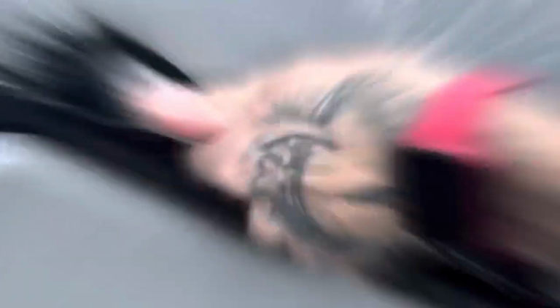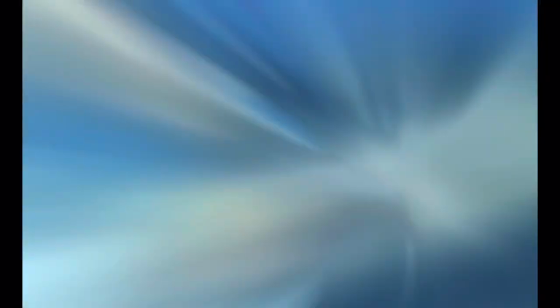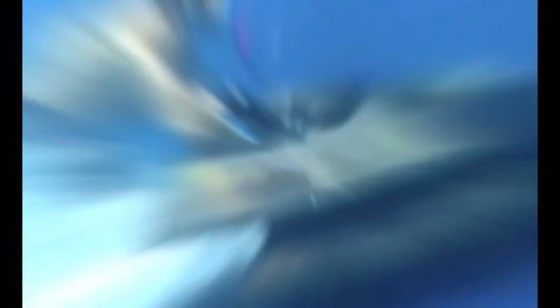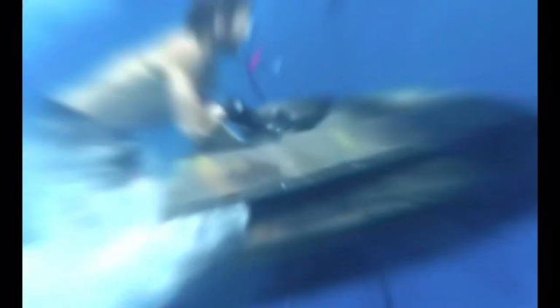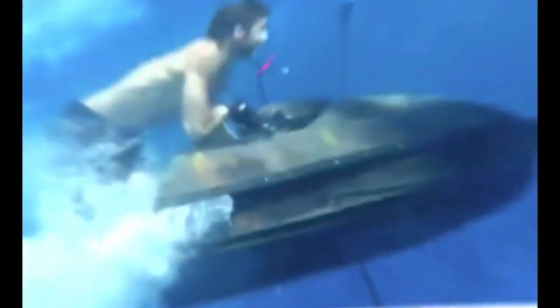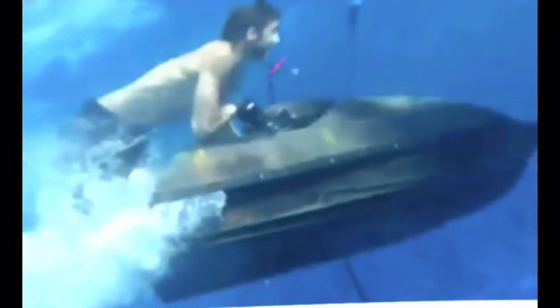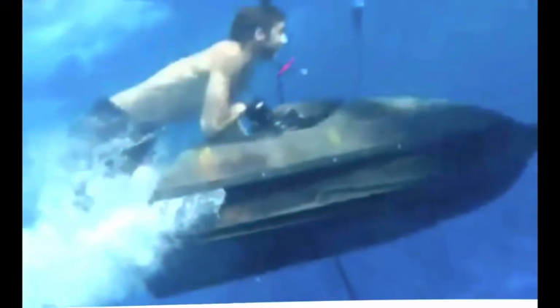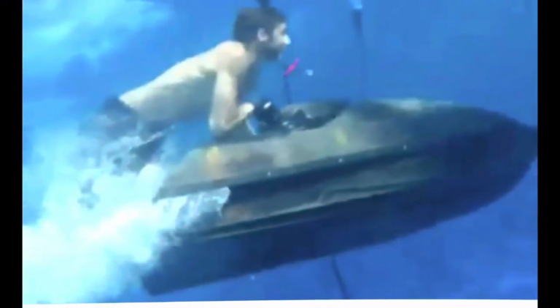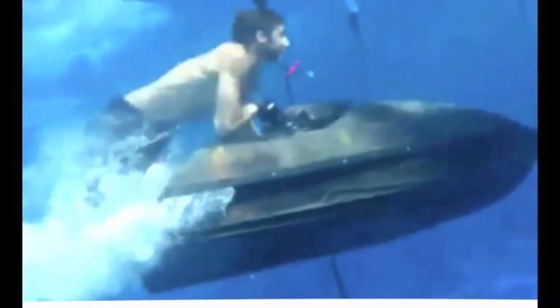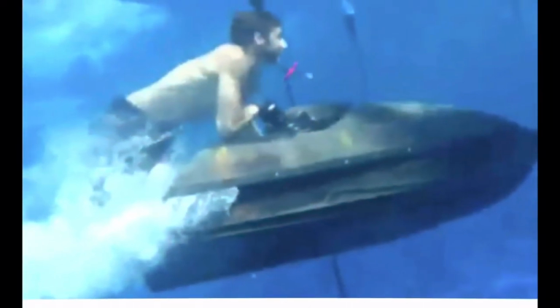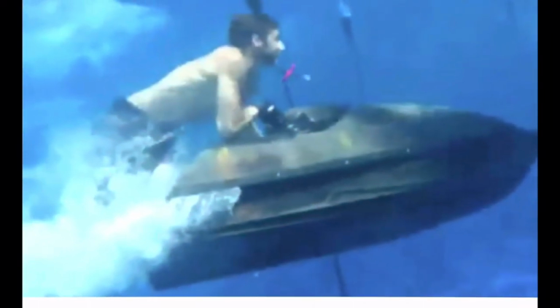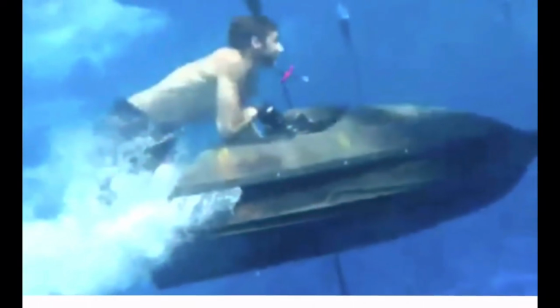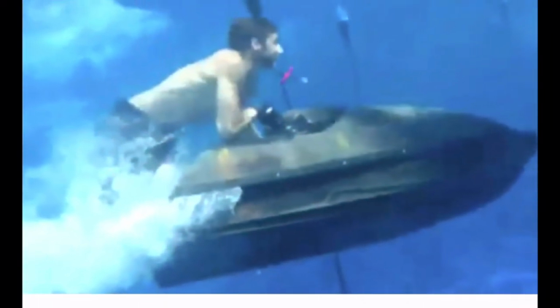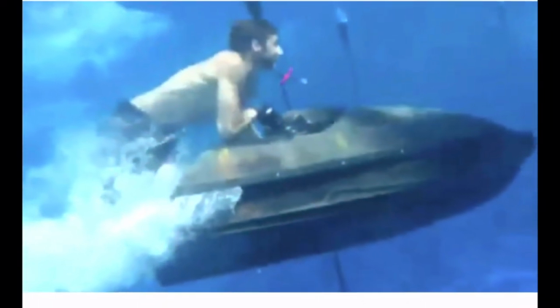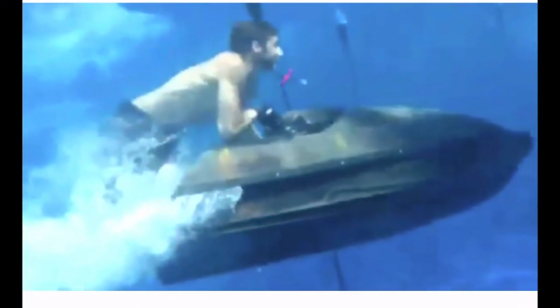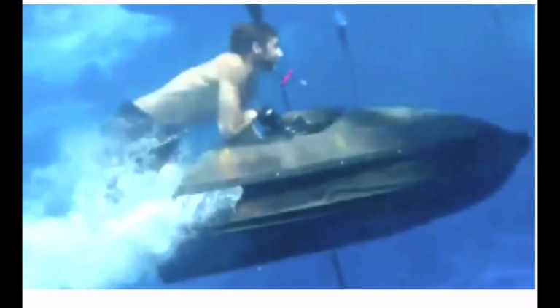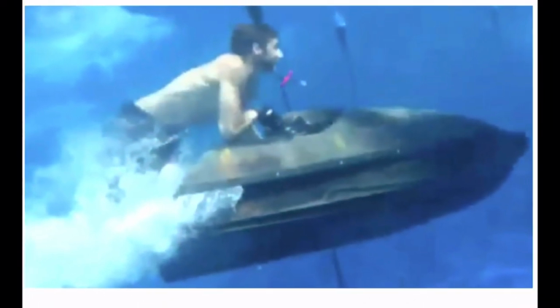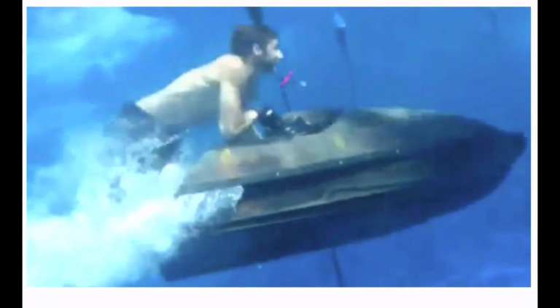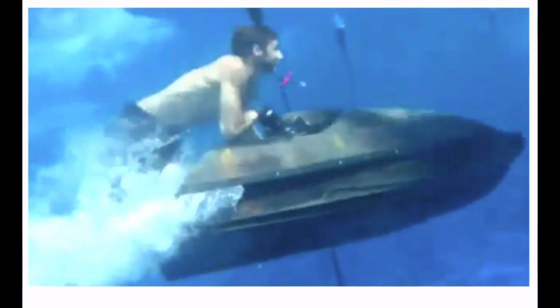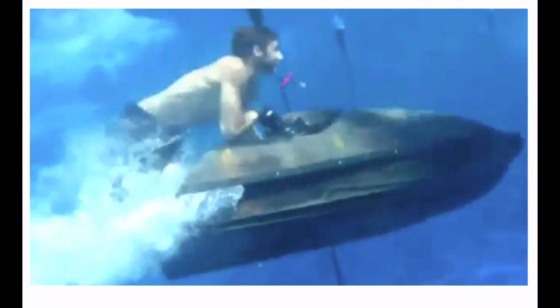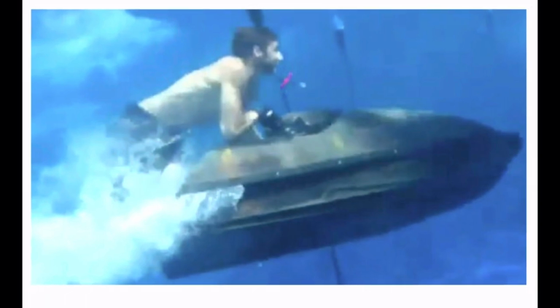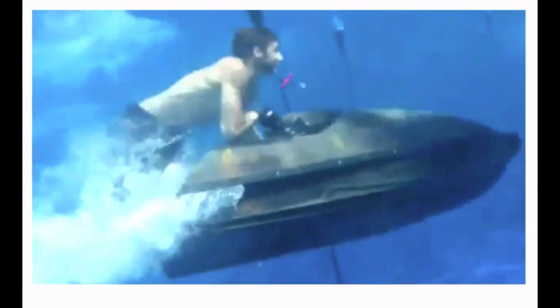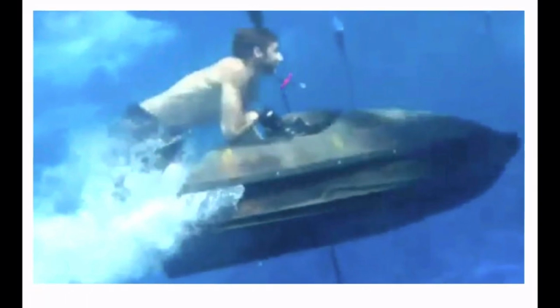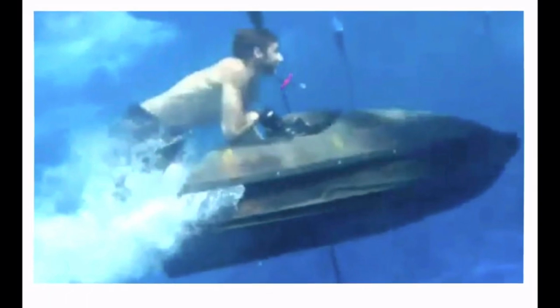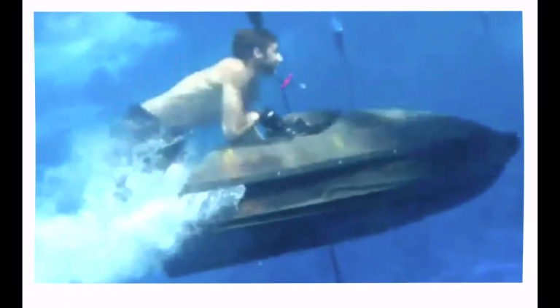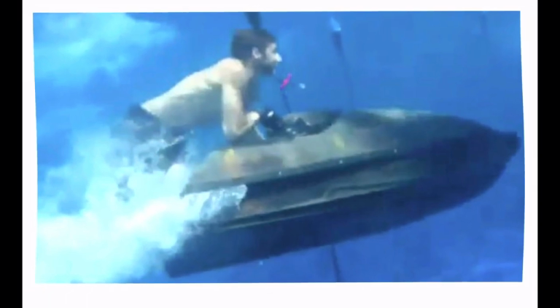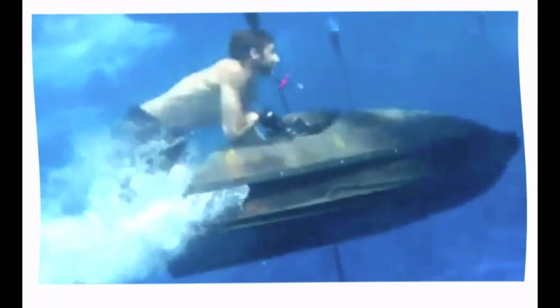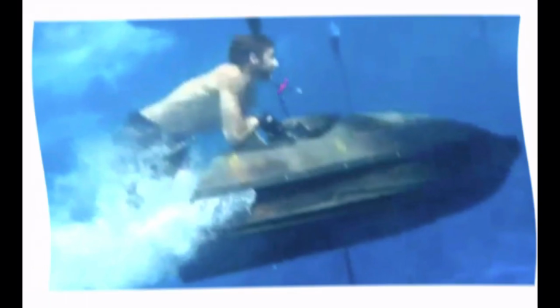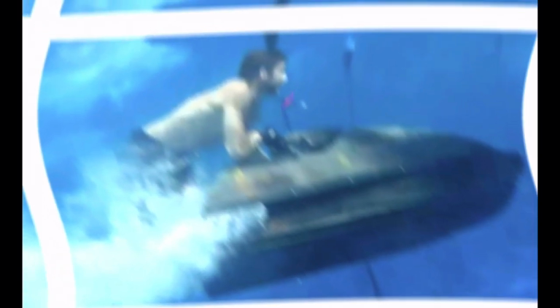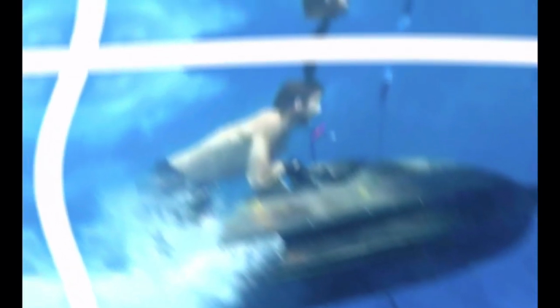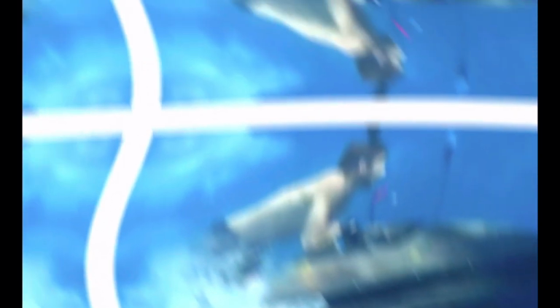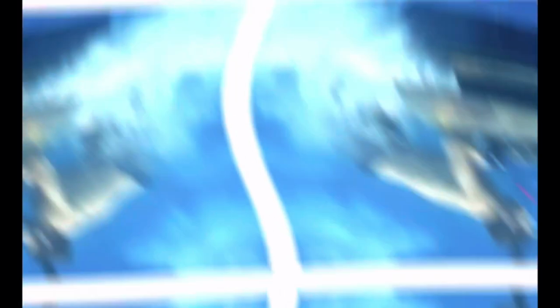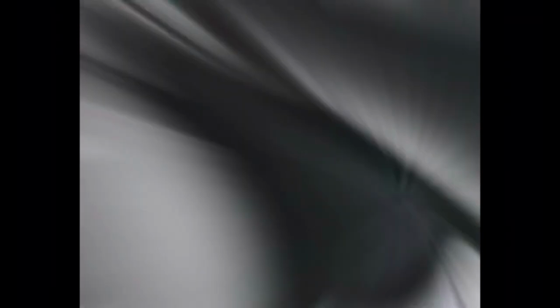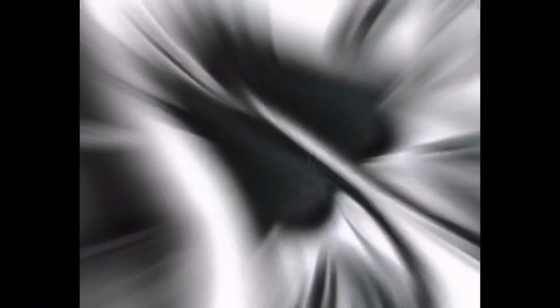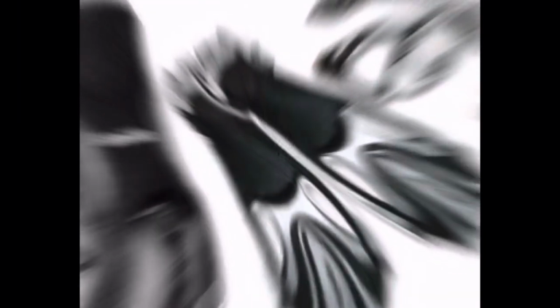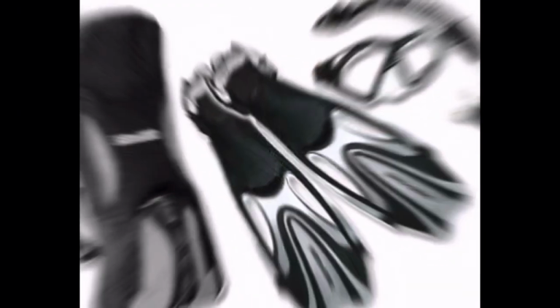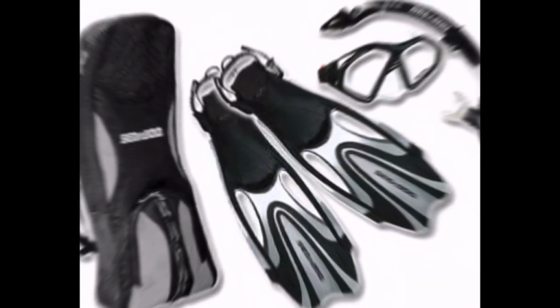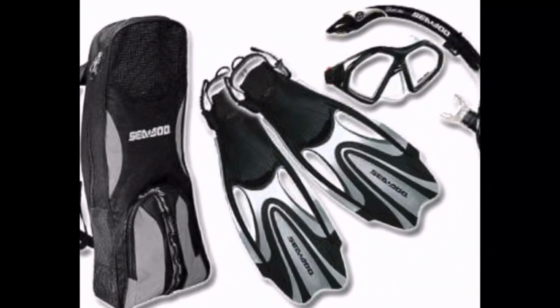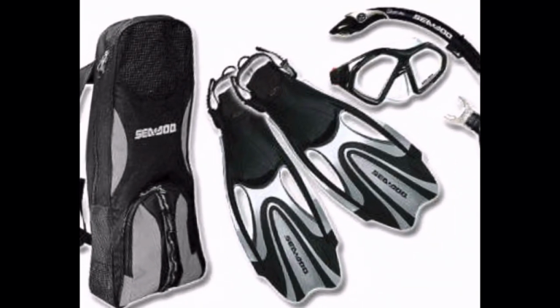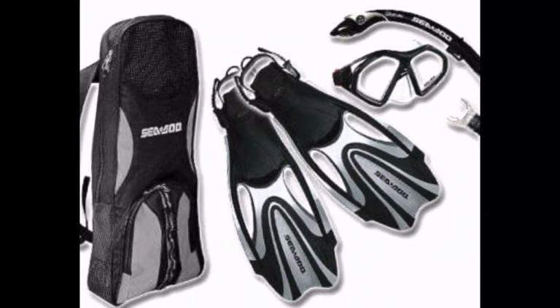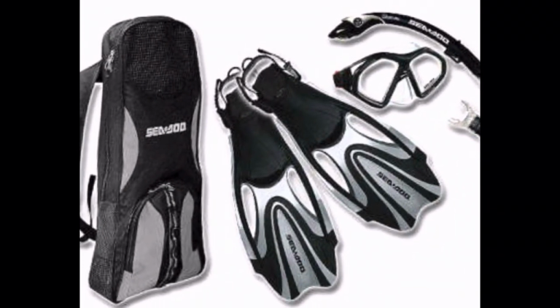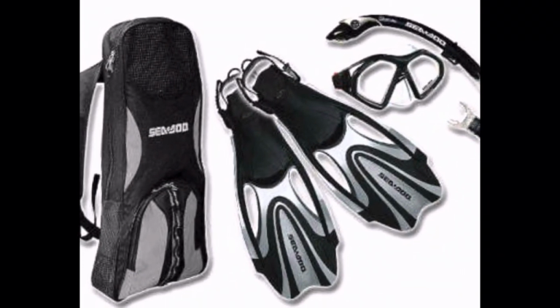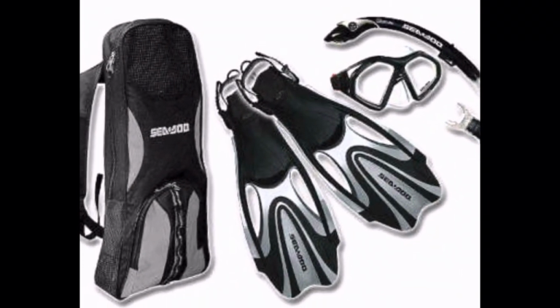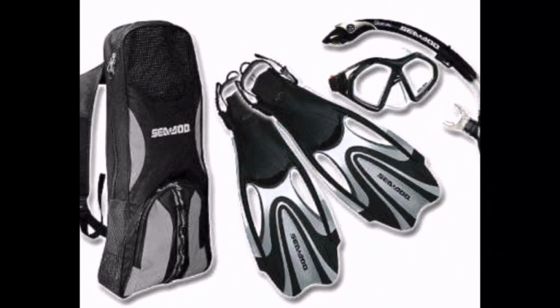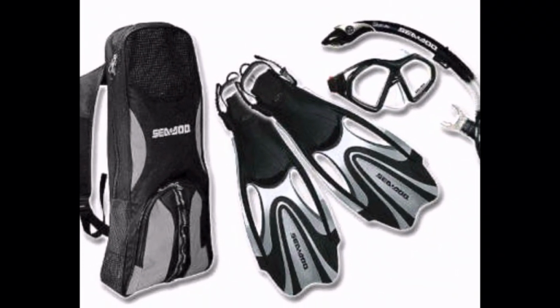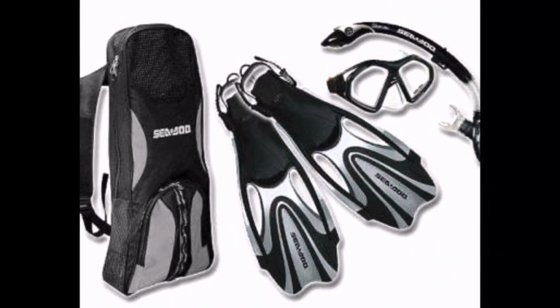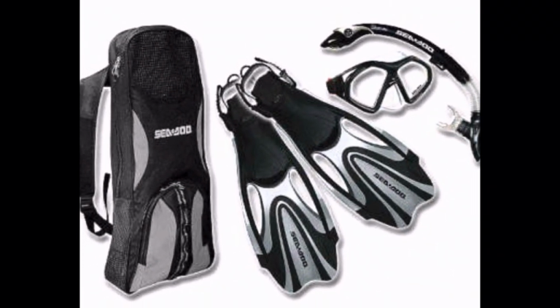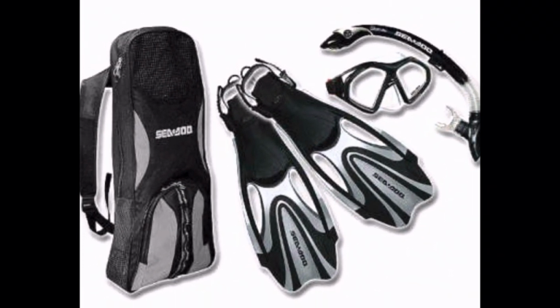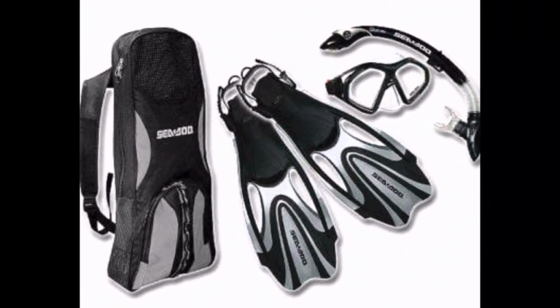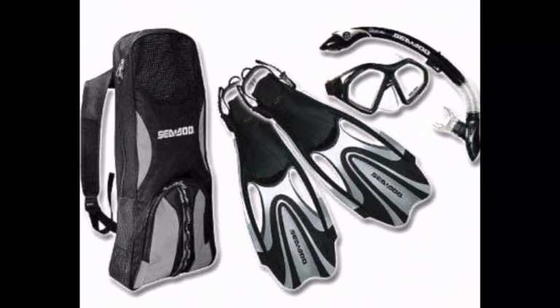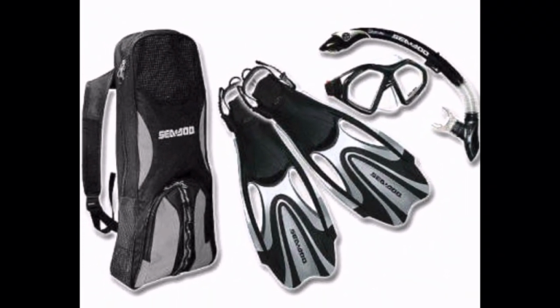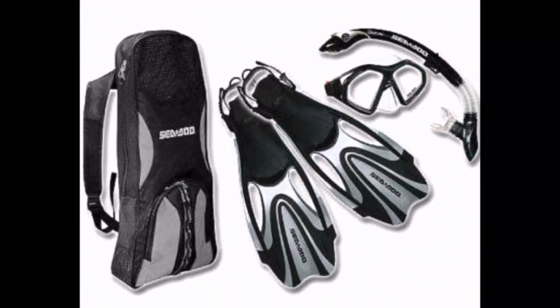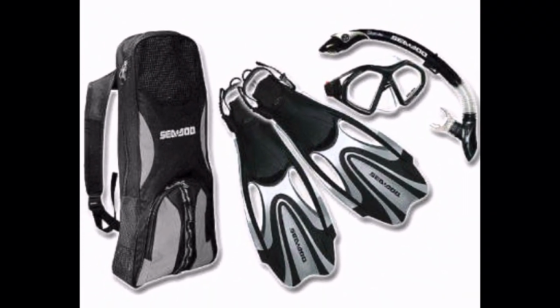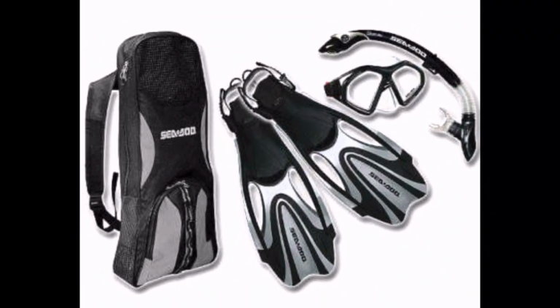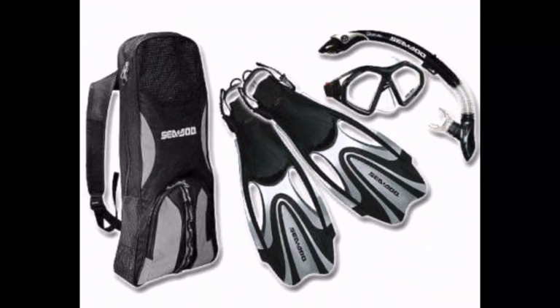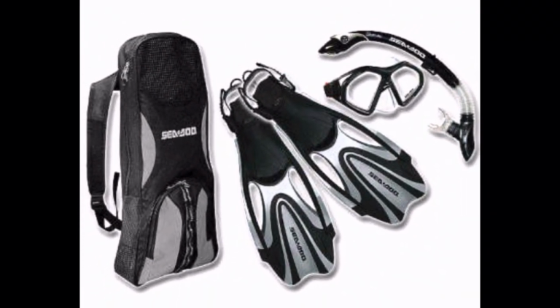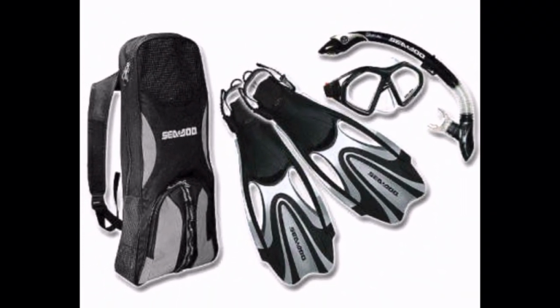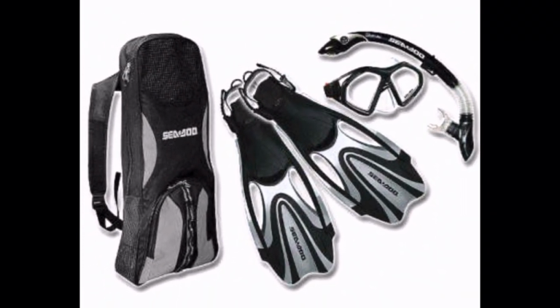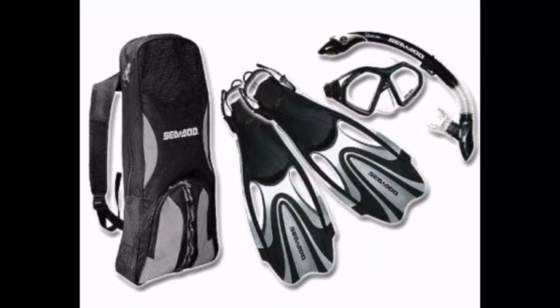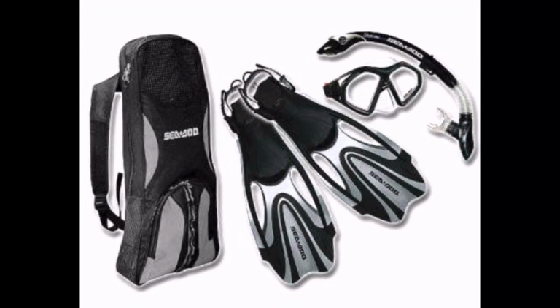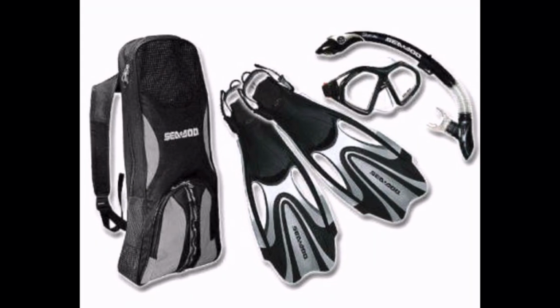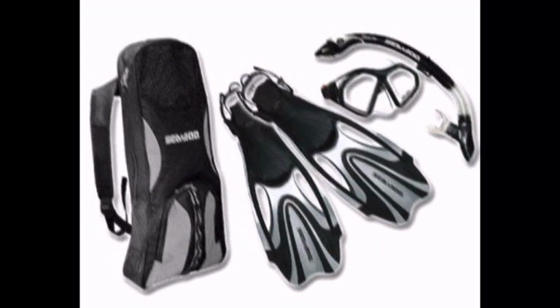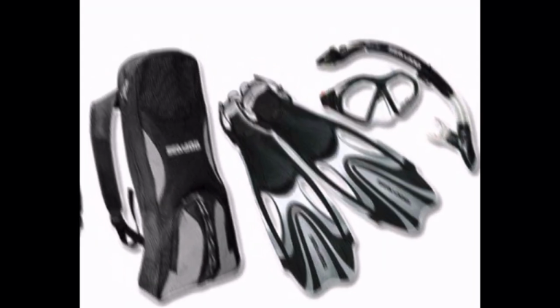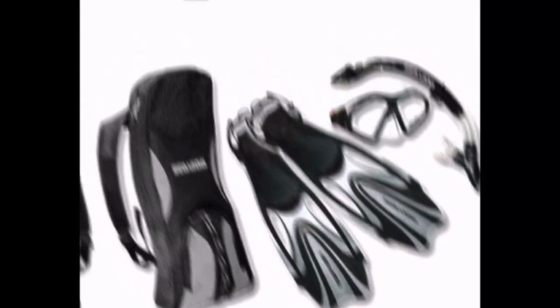Fact 2: Seedoo jet skis can actually be used as underwater scooters. Just attach the Seedoo snorkel kit and you're good to go.